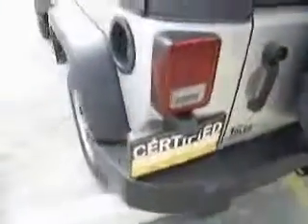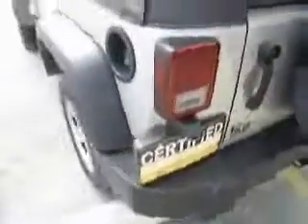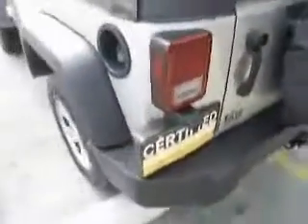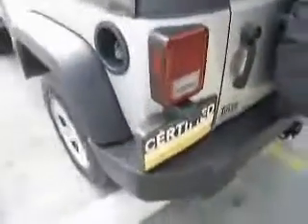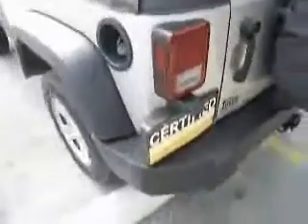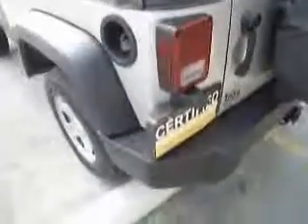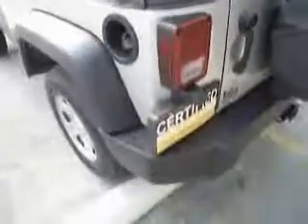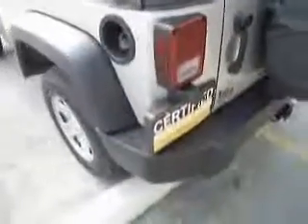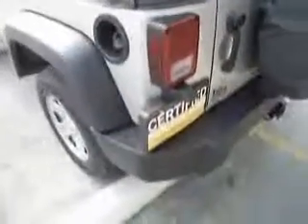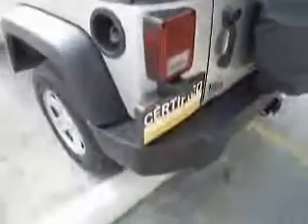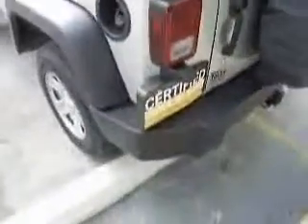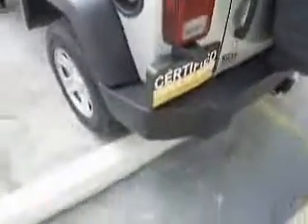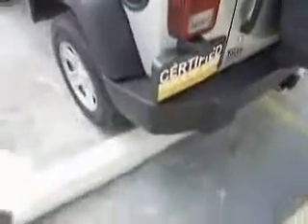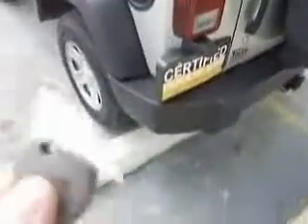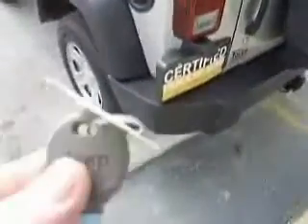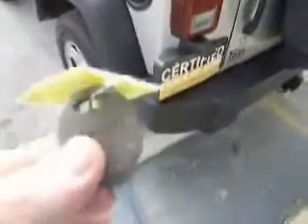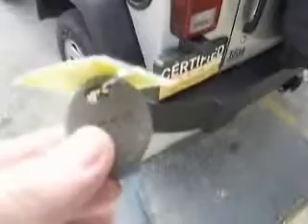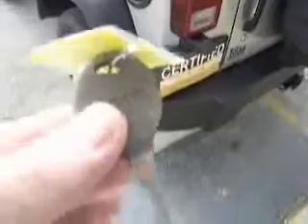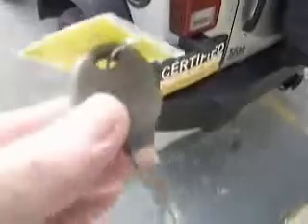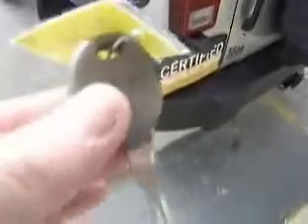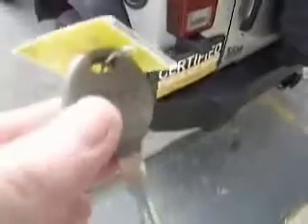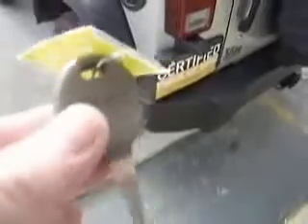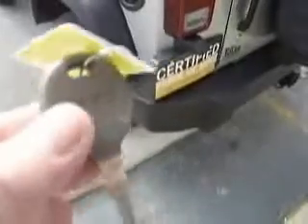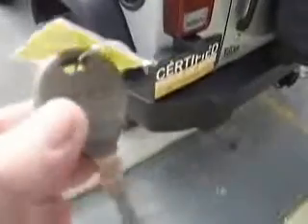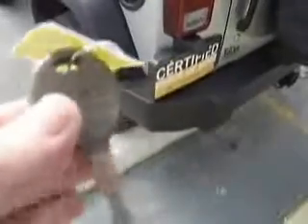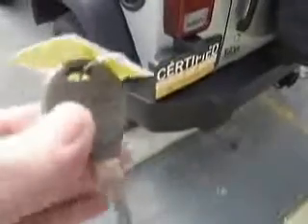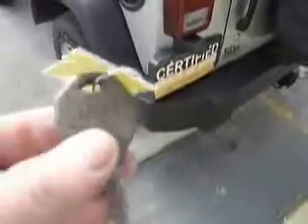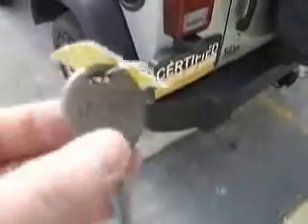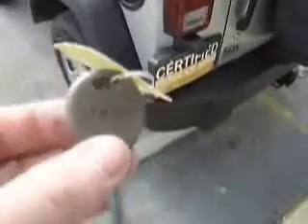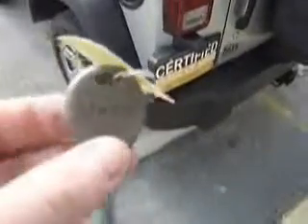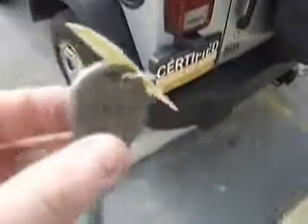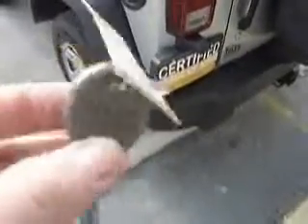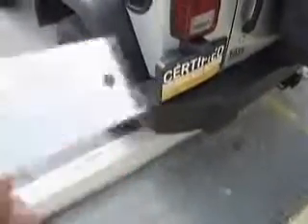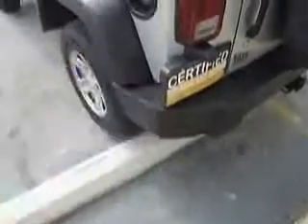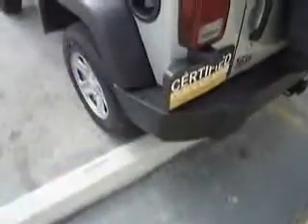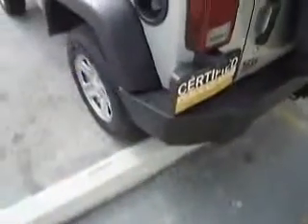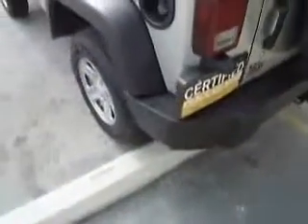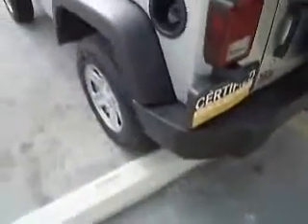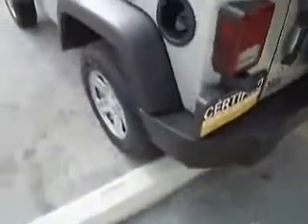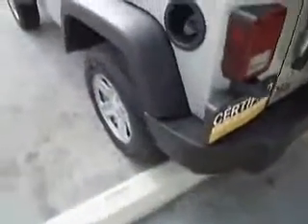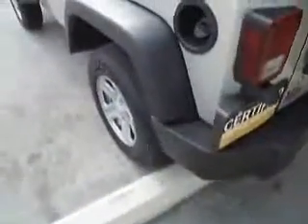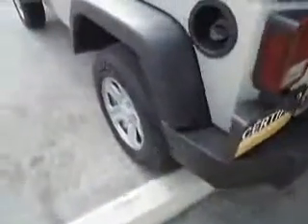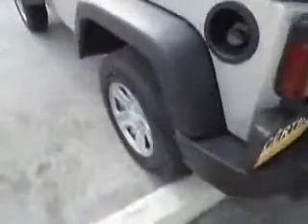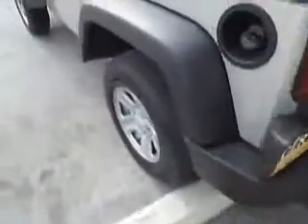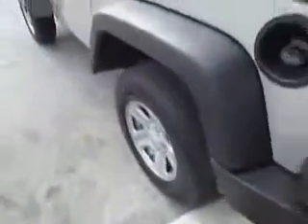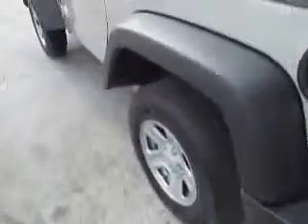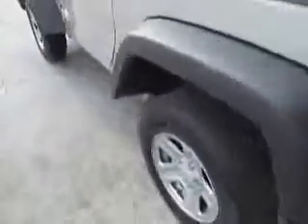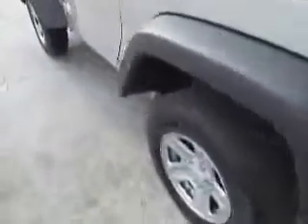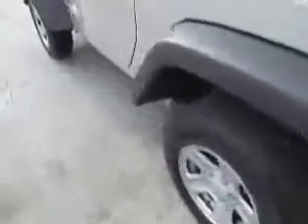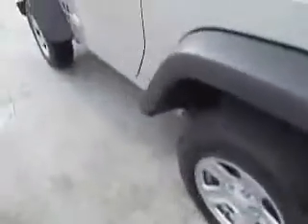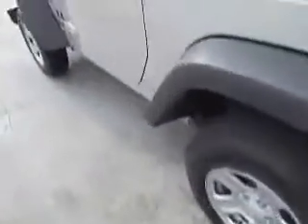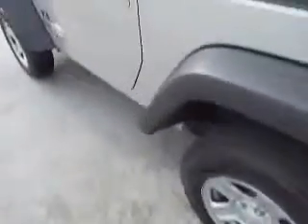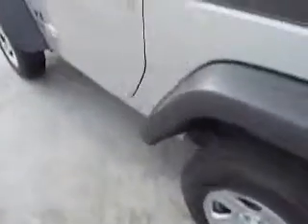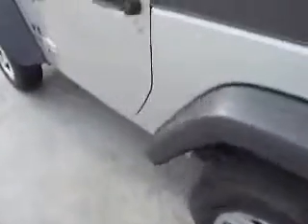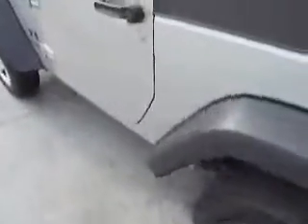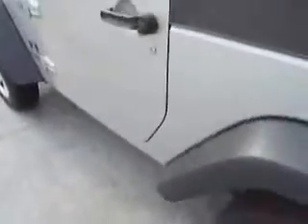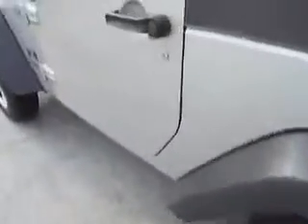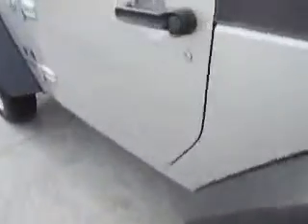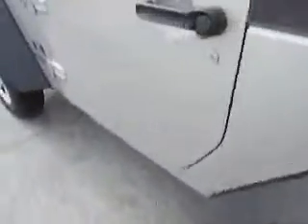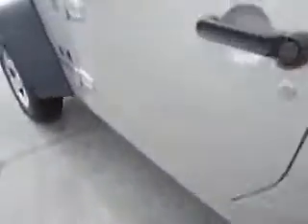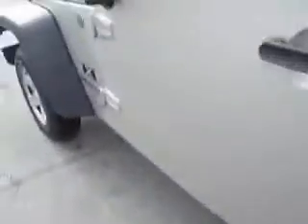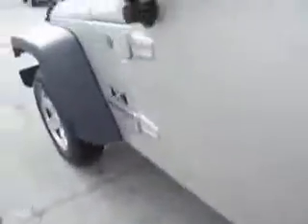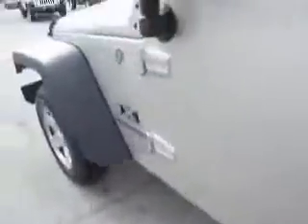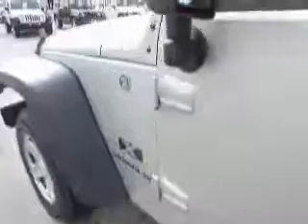This Jeep has the Sentry key — a coated, chipped key. Comes with two of them. Let's check her out on the inside.